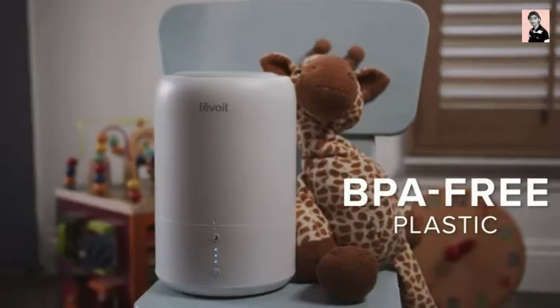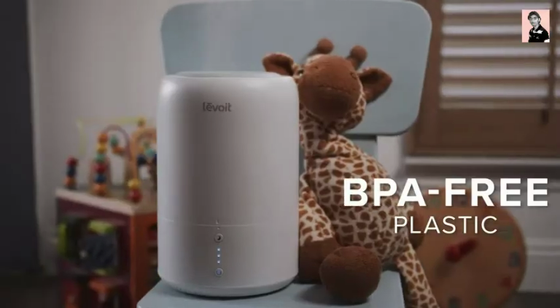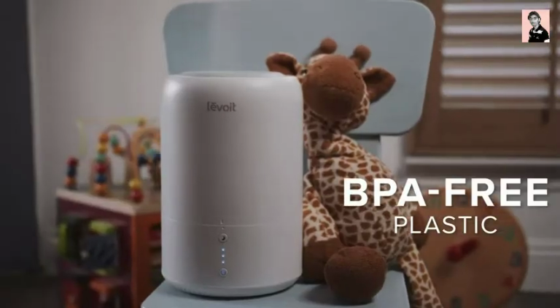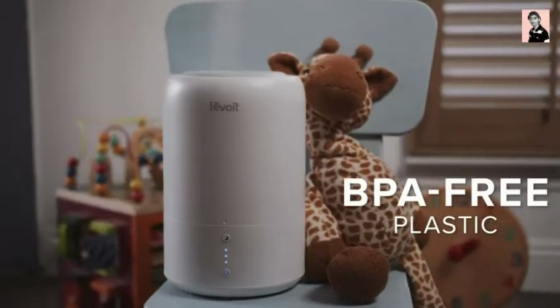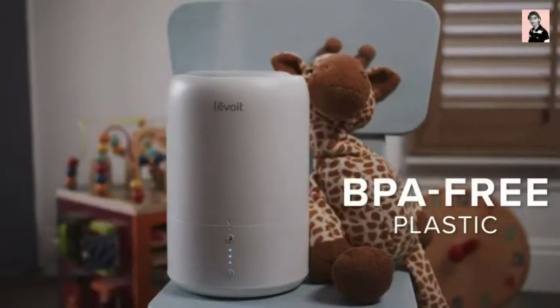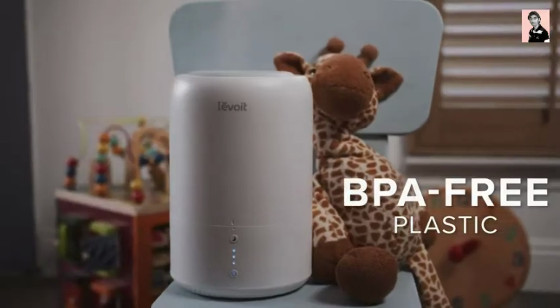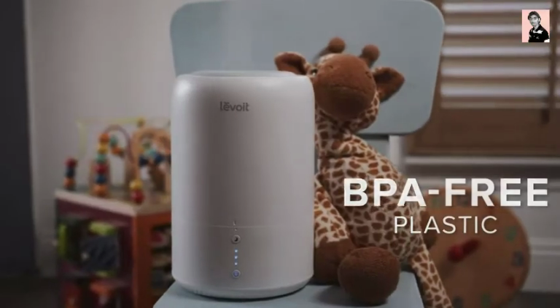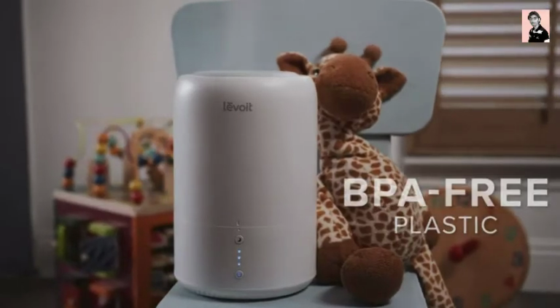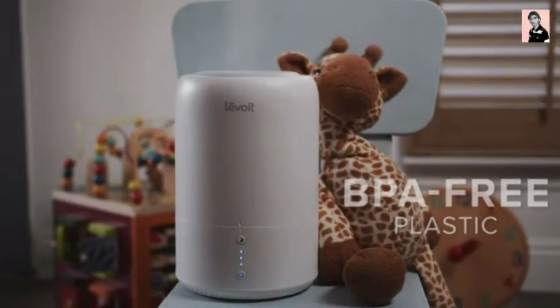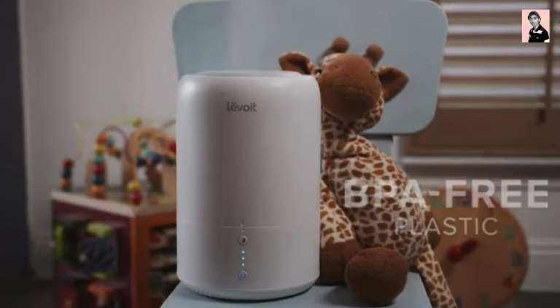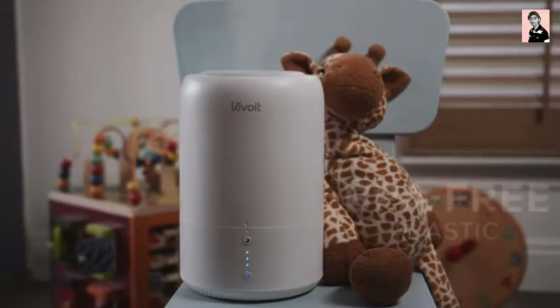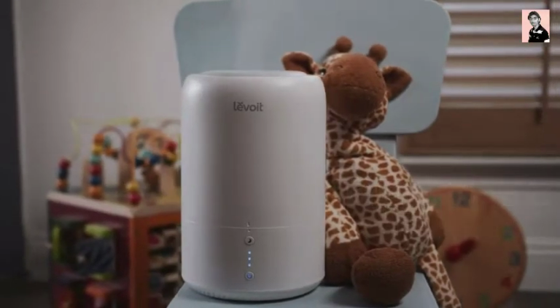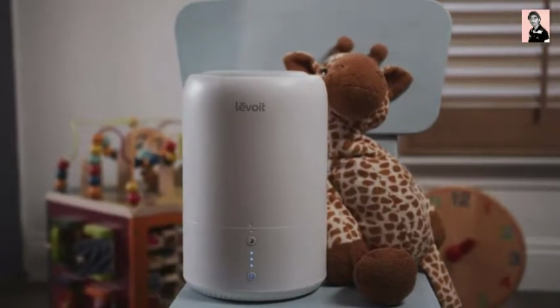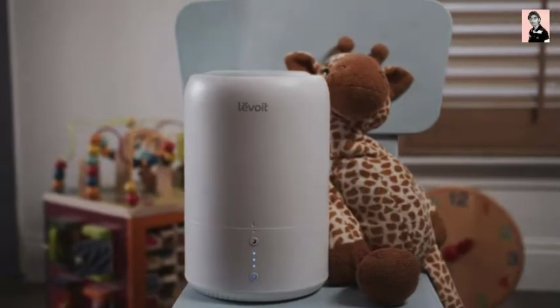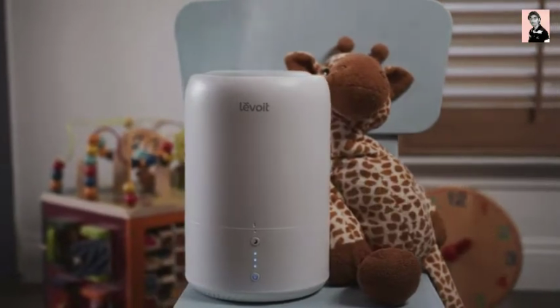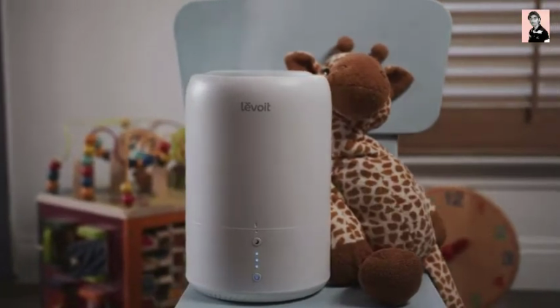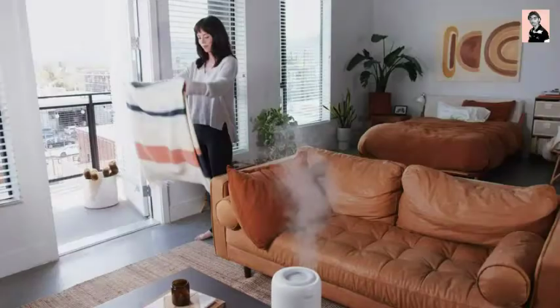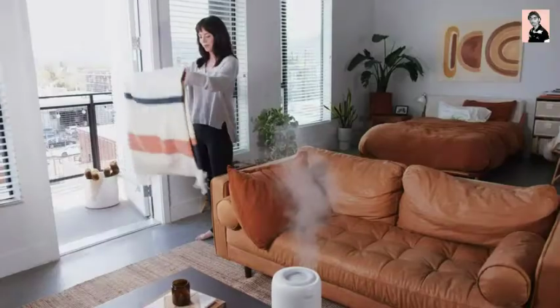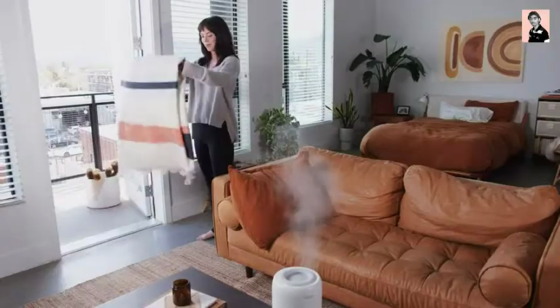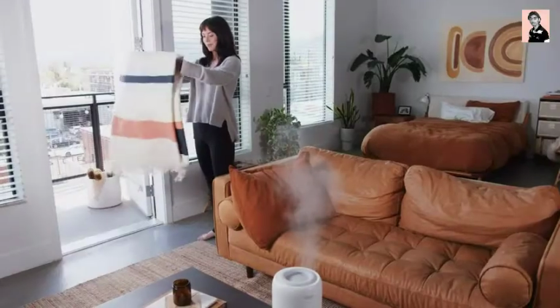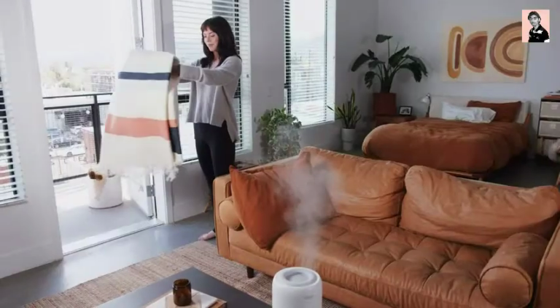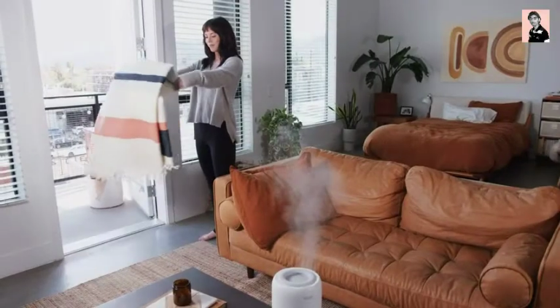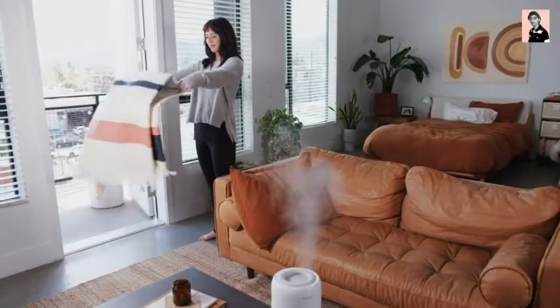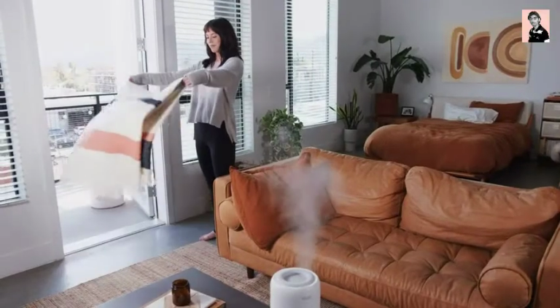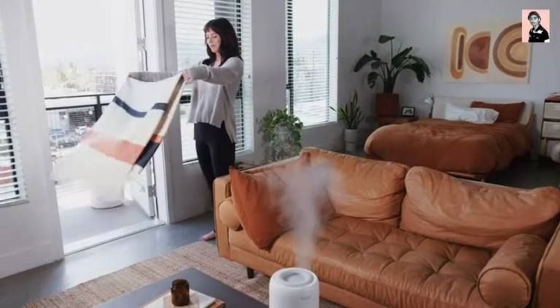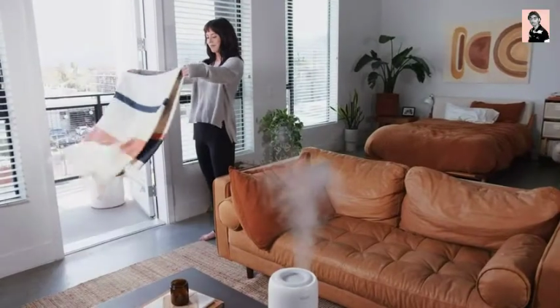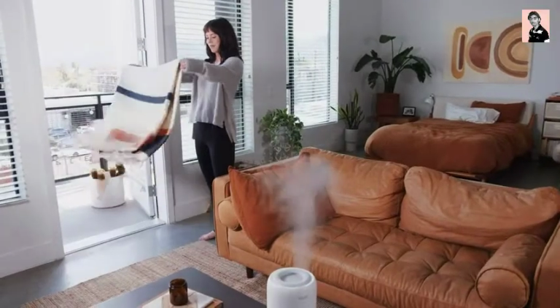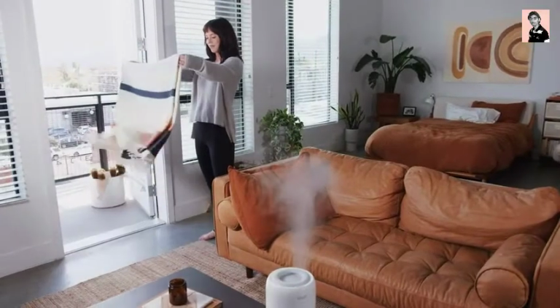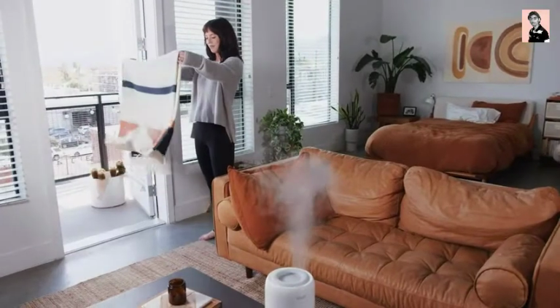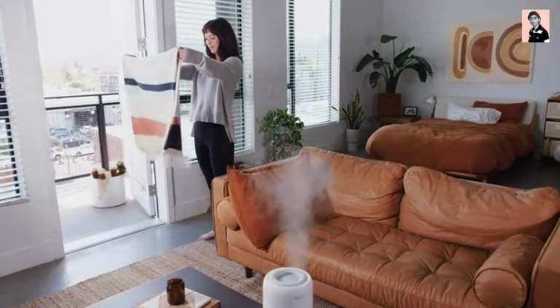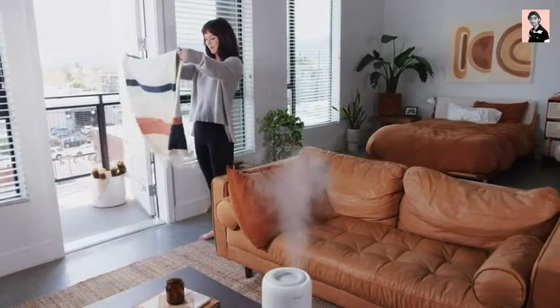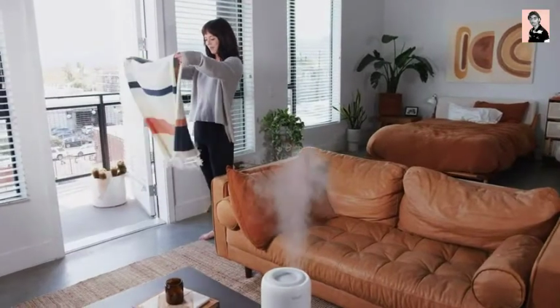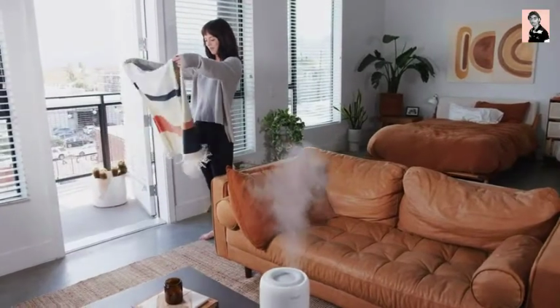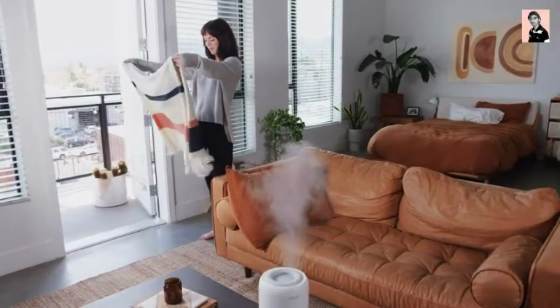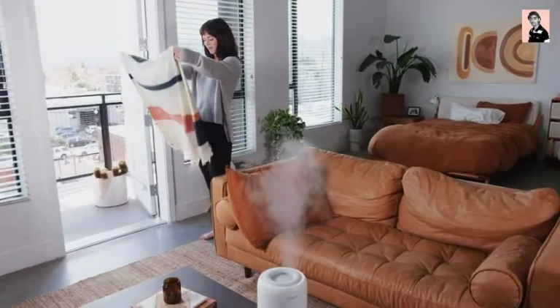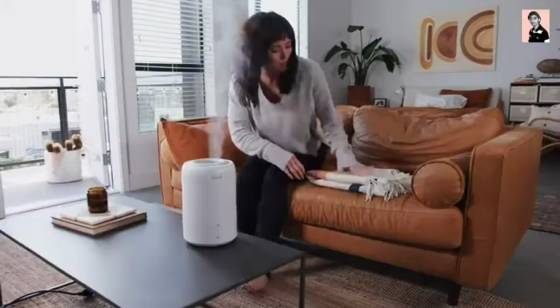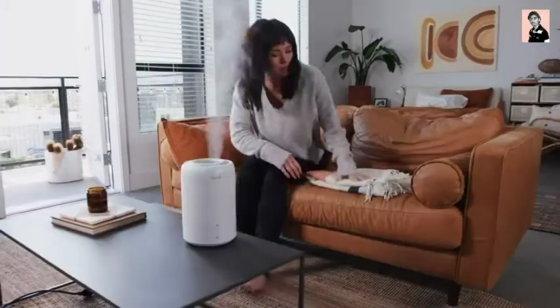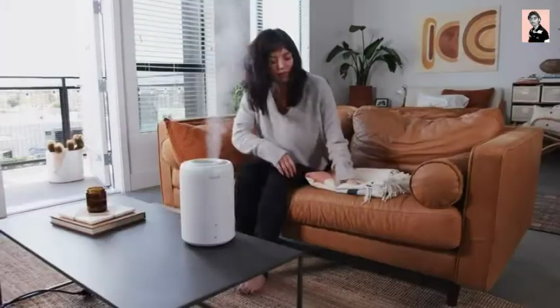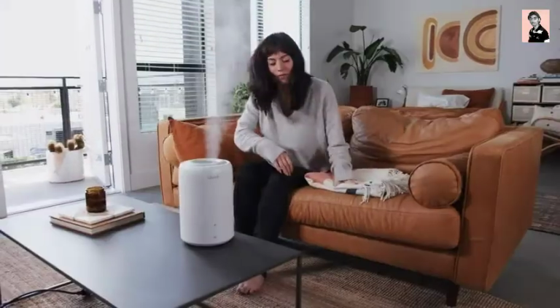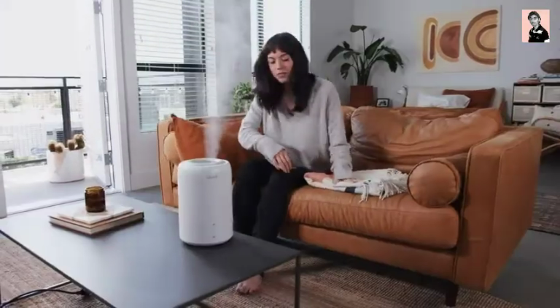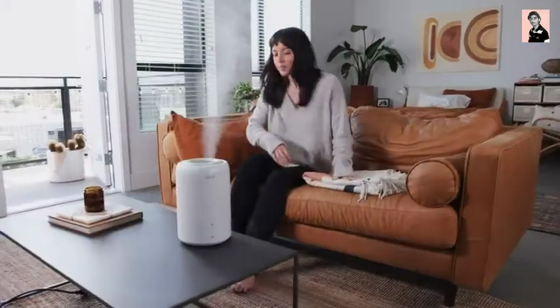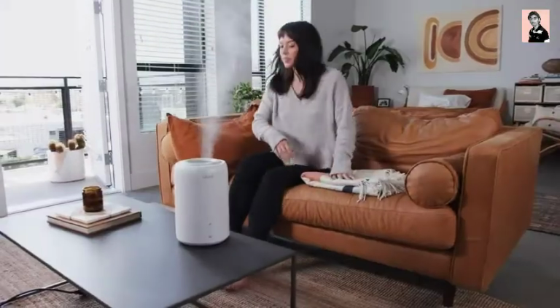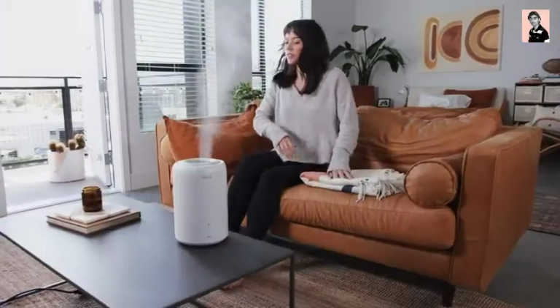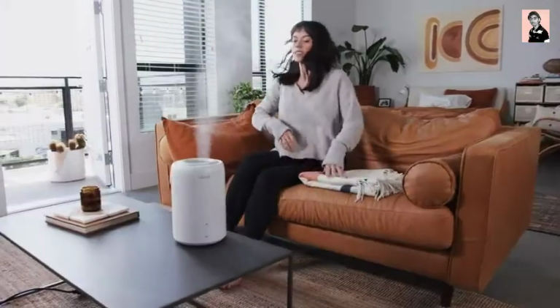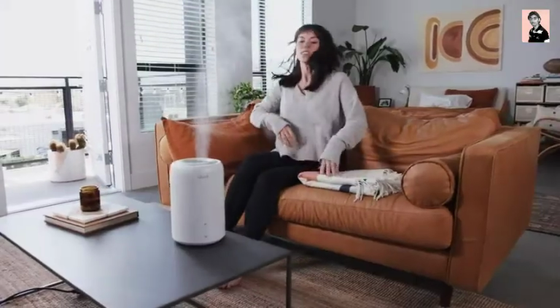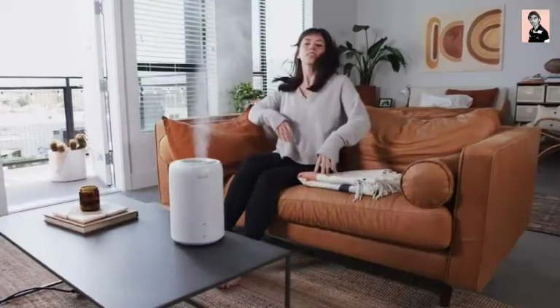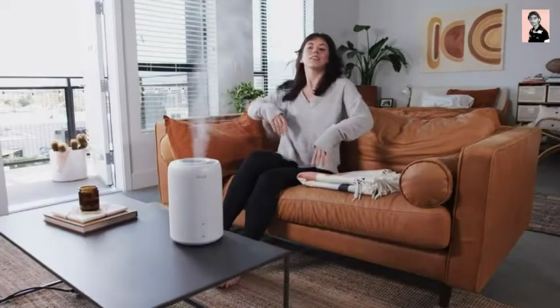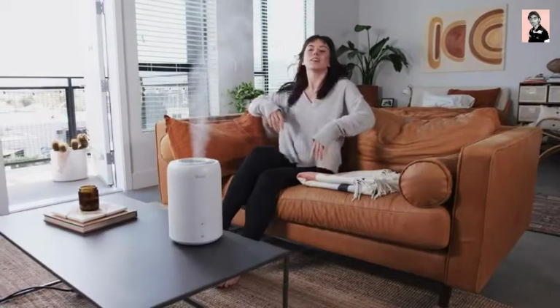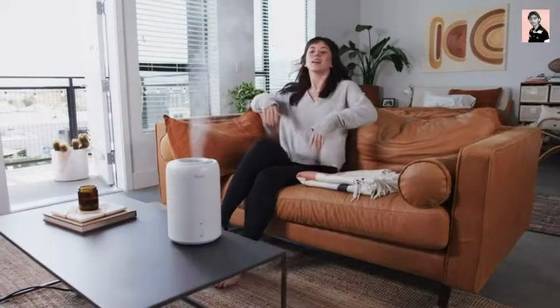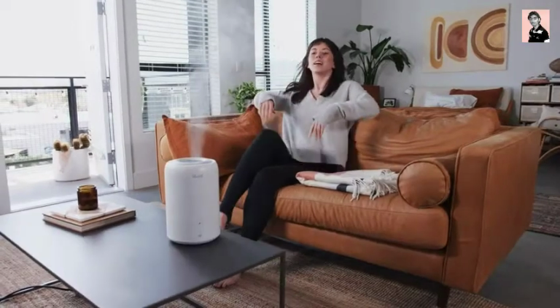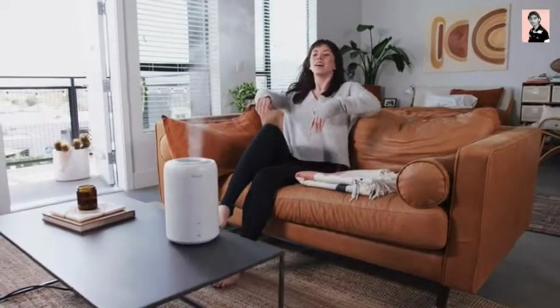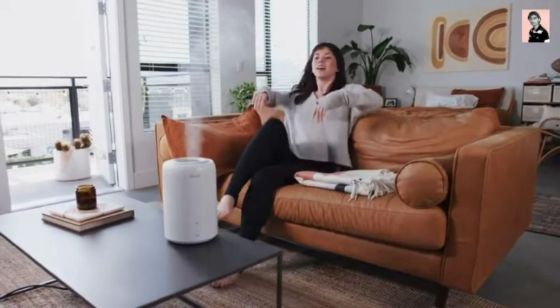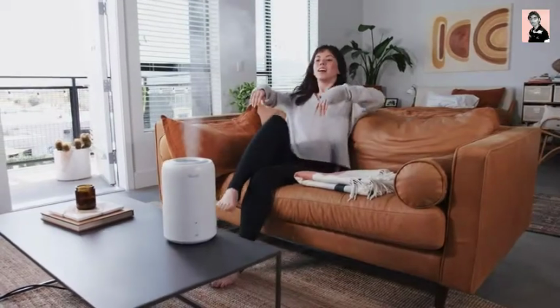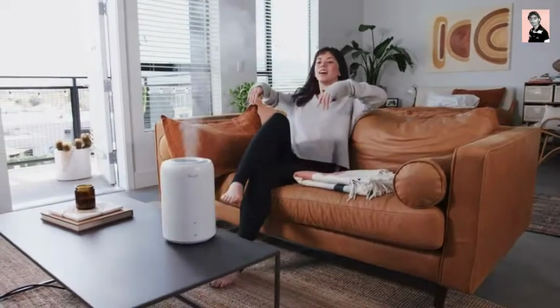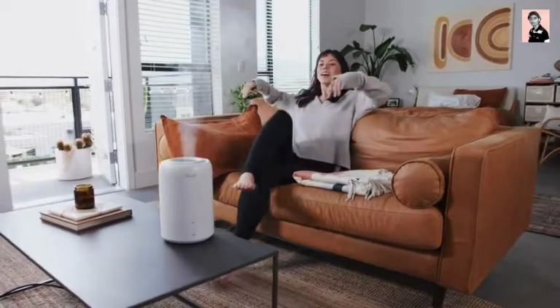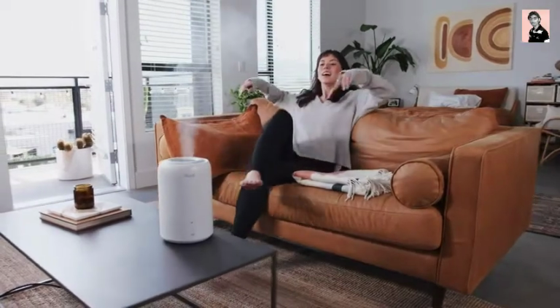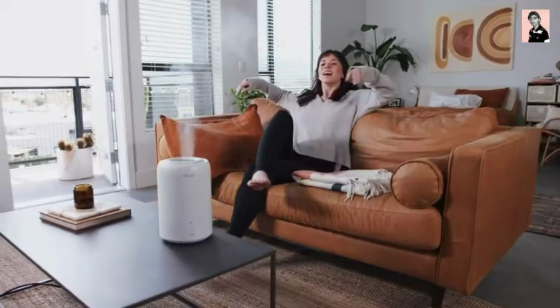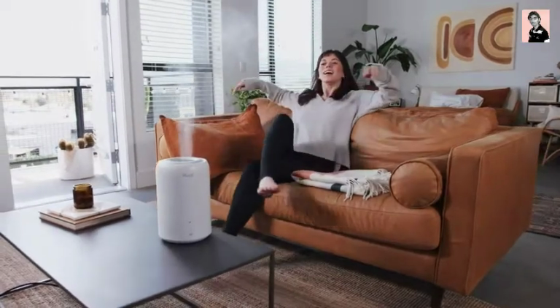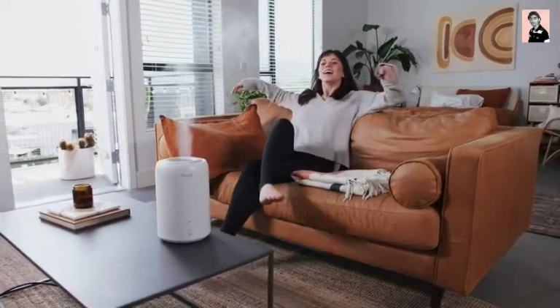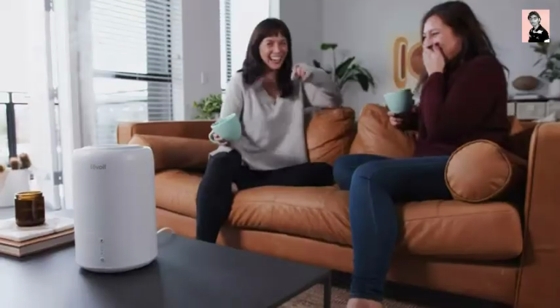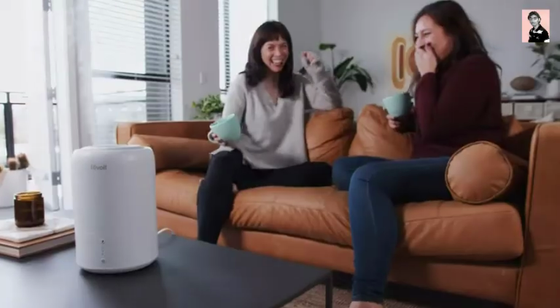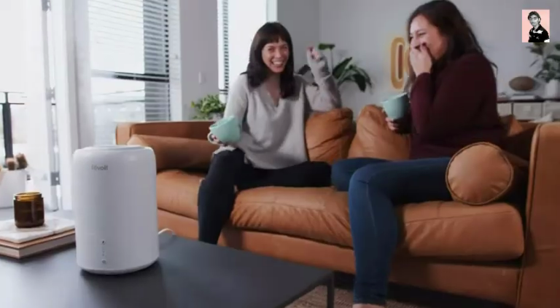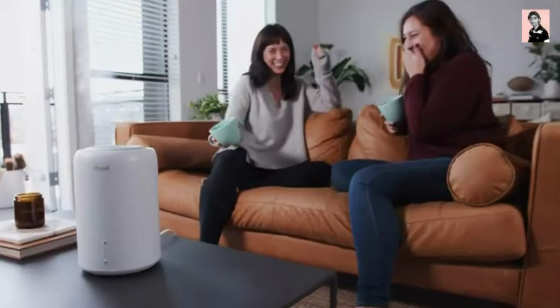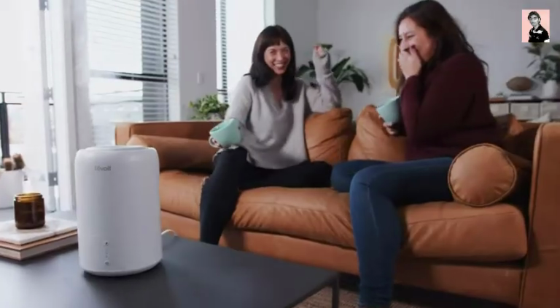No matter where you put it, the Dual 100 will make a difference, creating a healthy atmosphere for you and your loved ones.